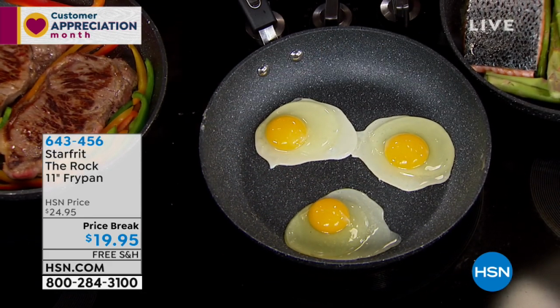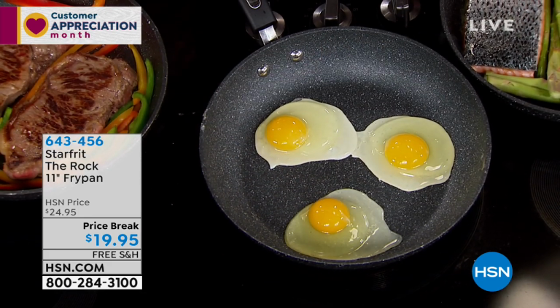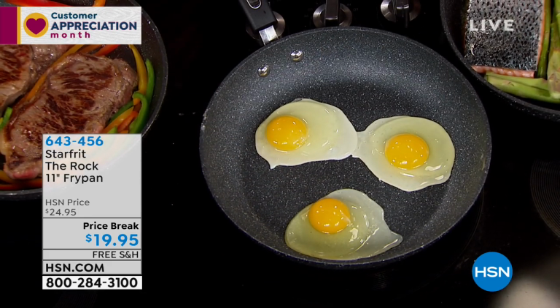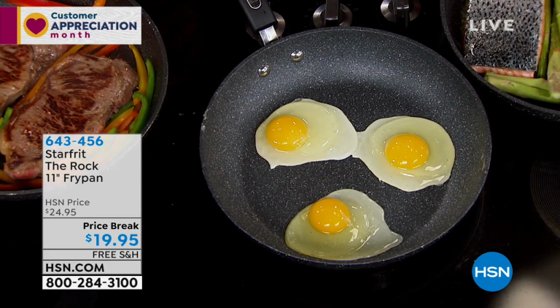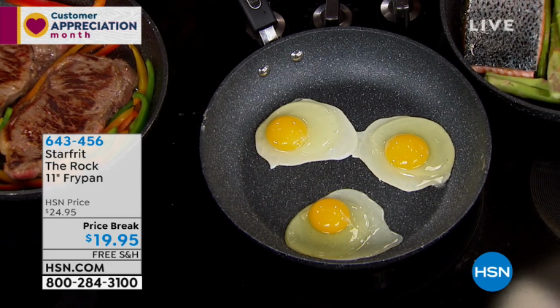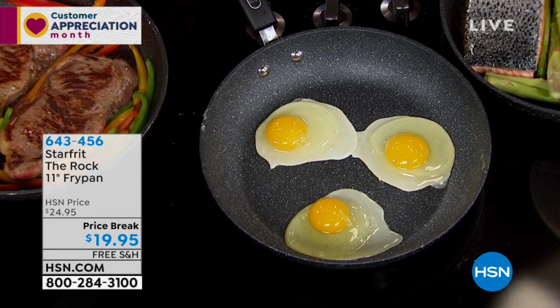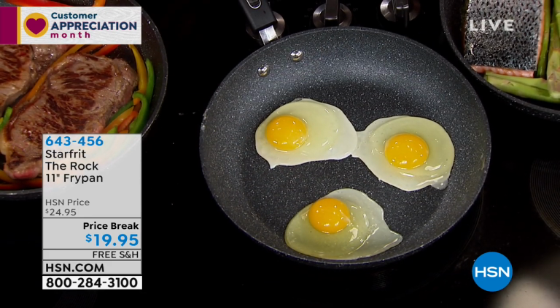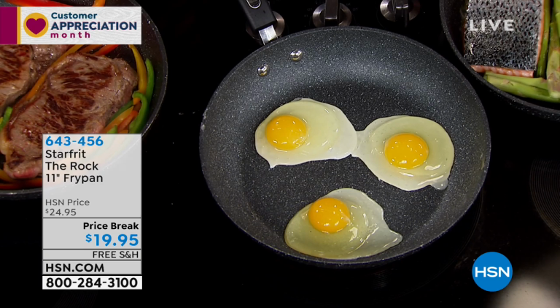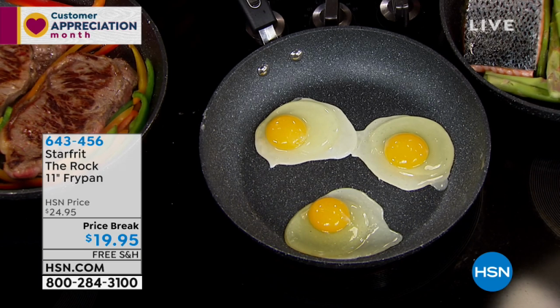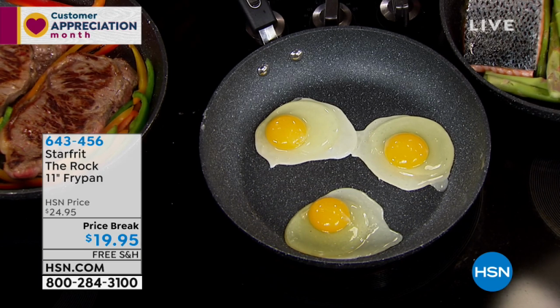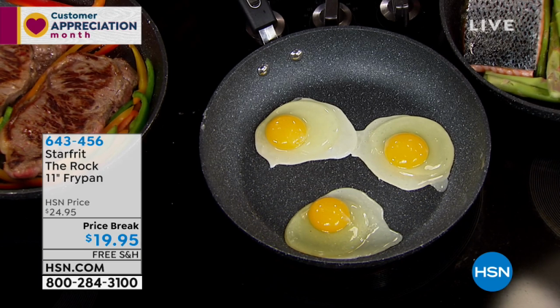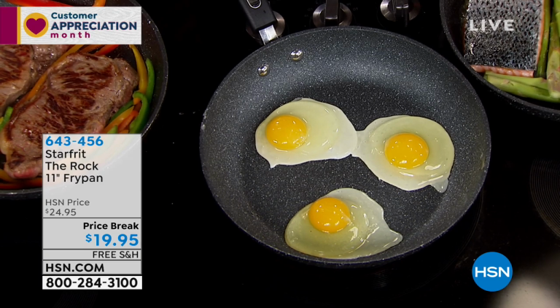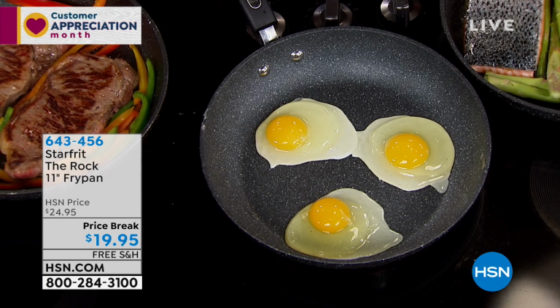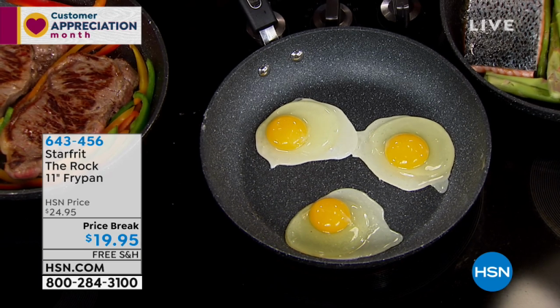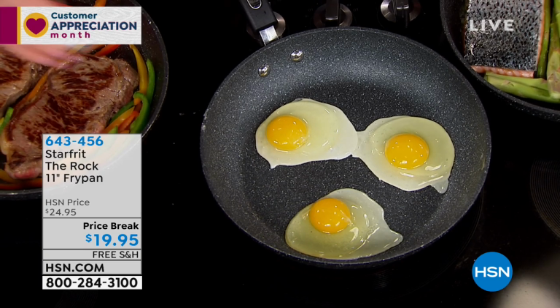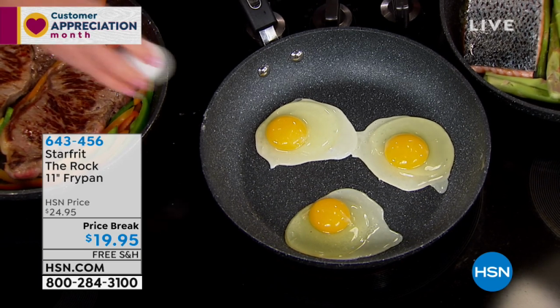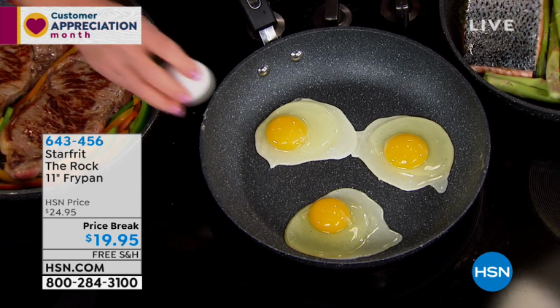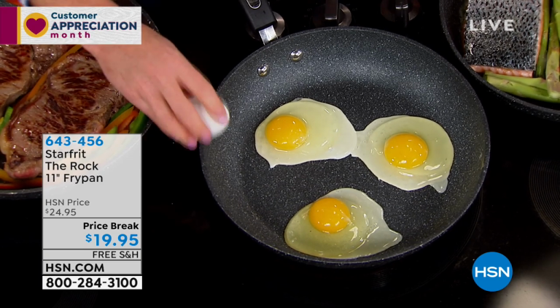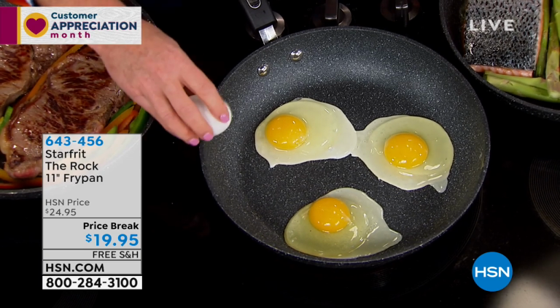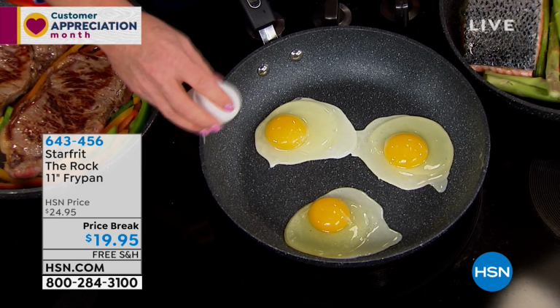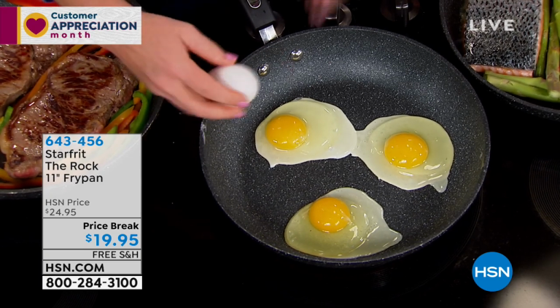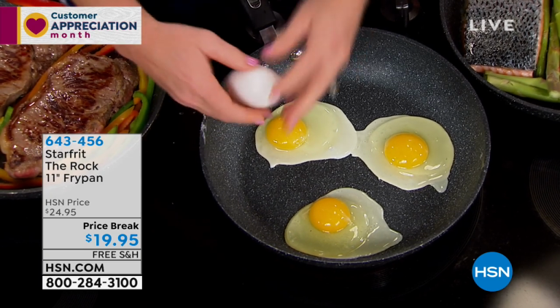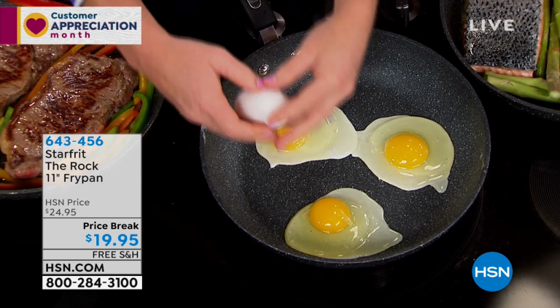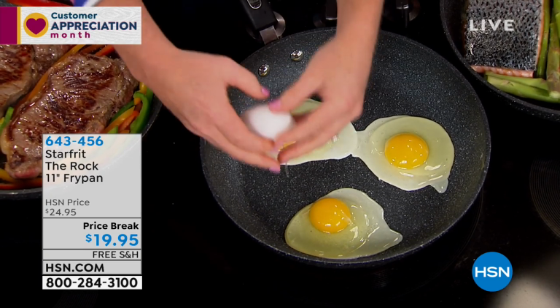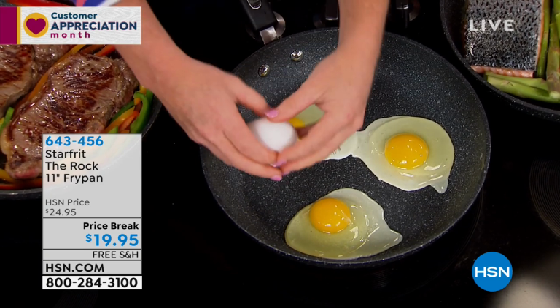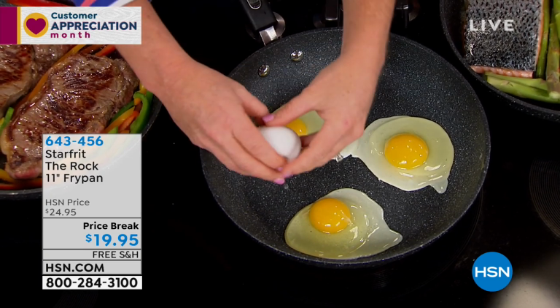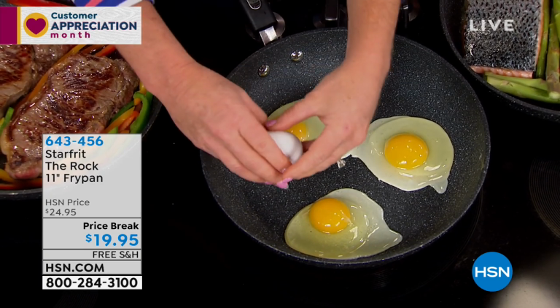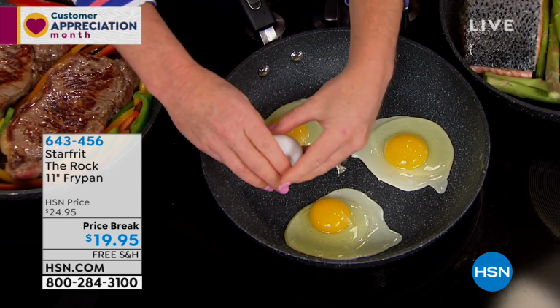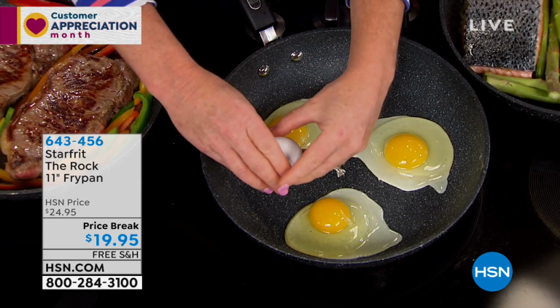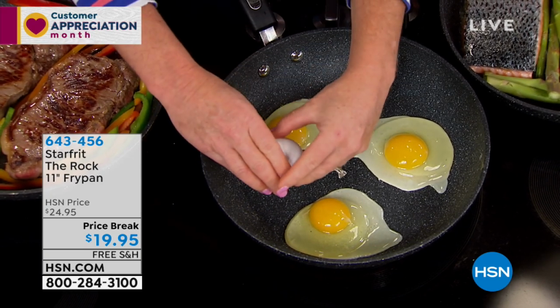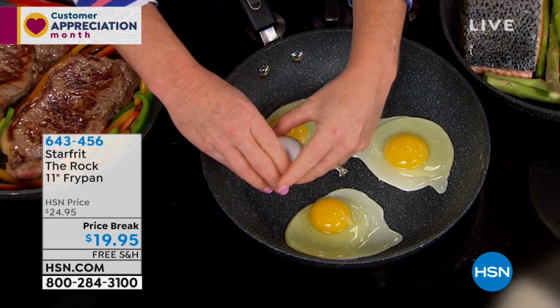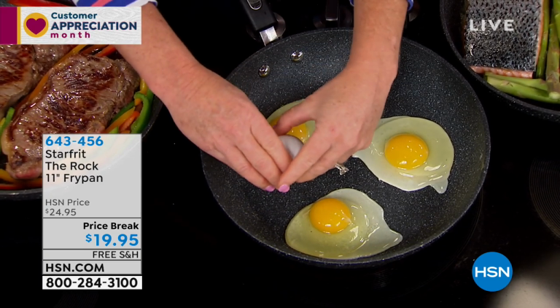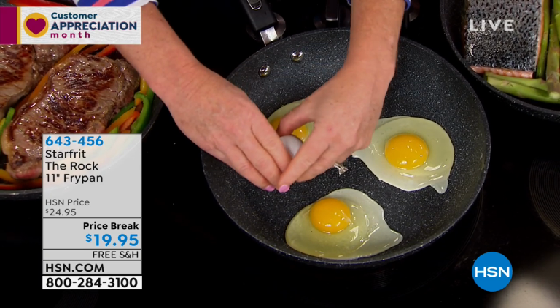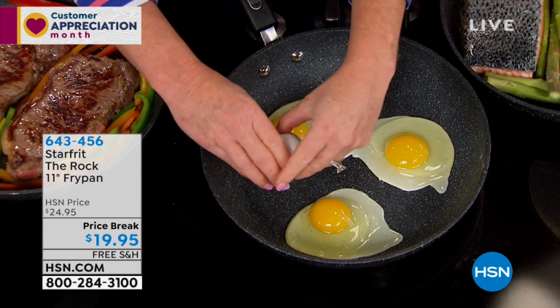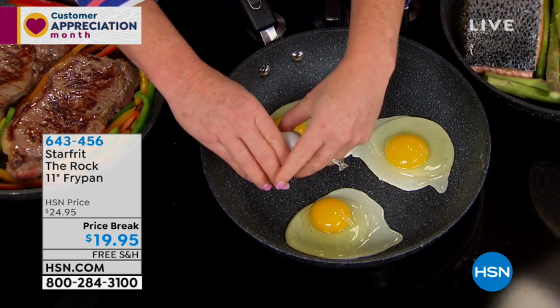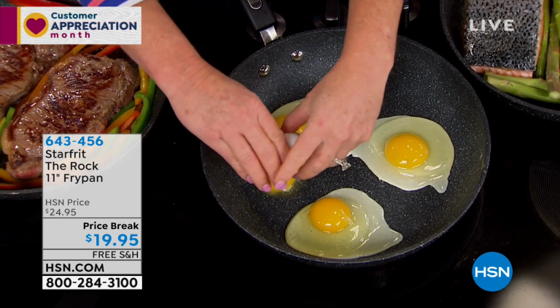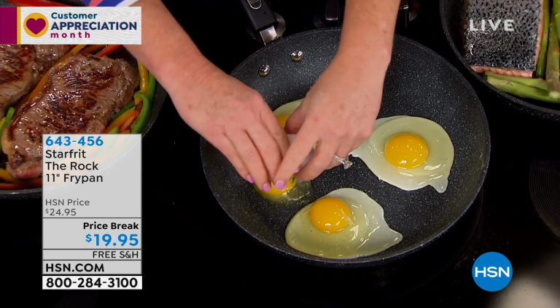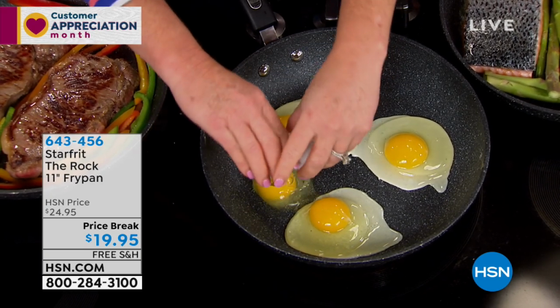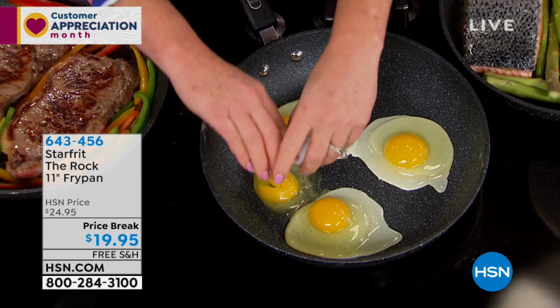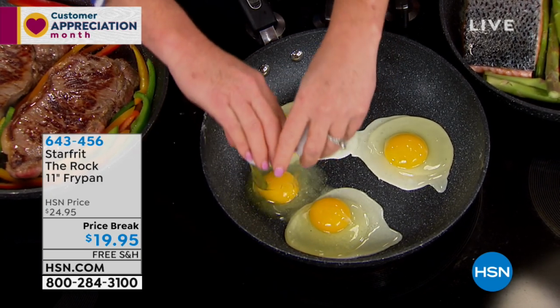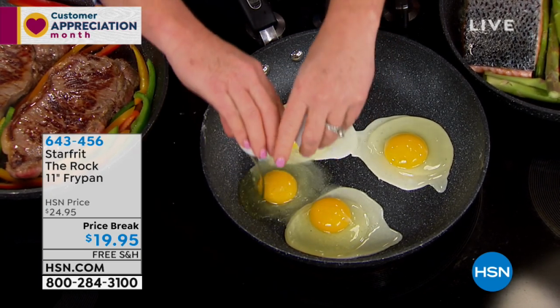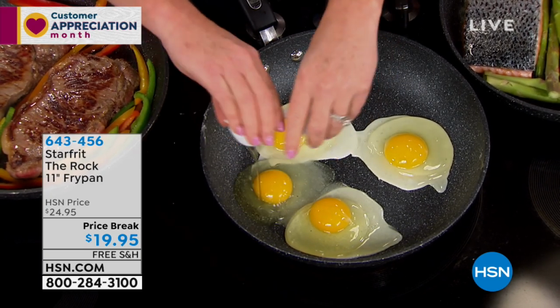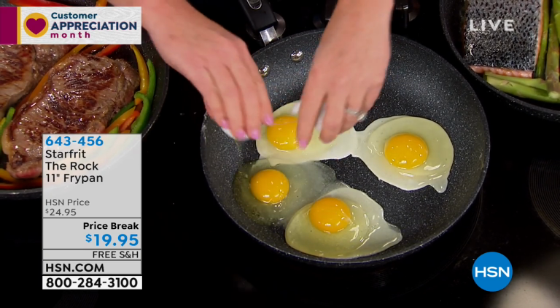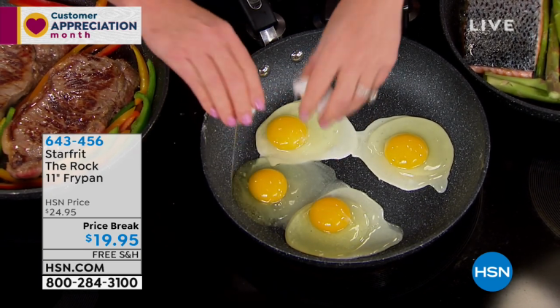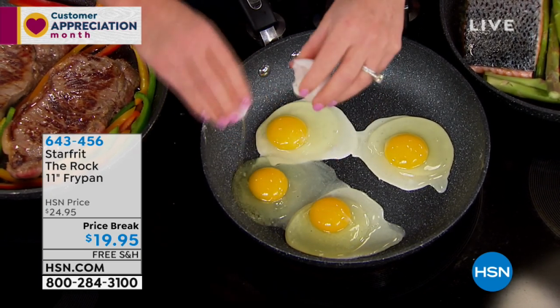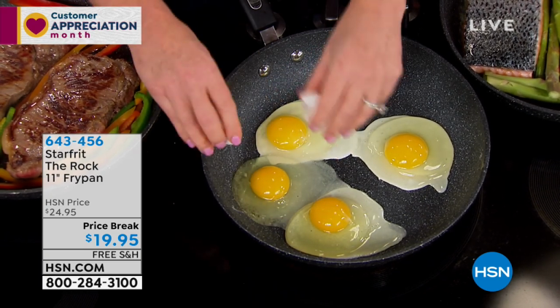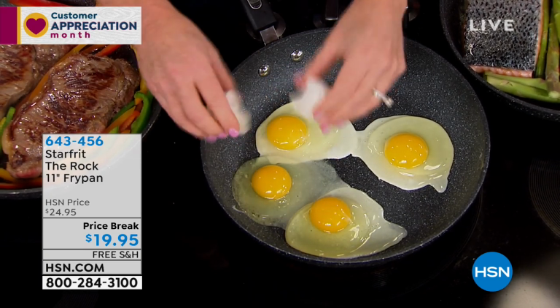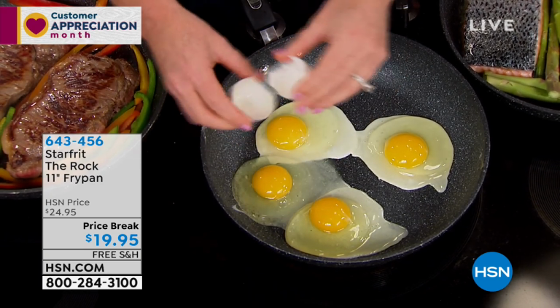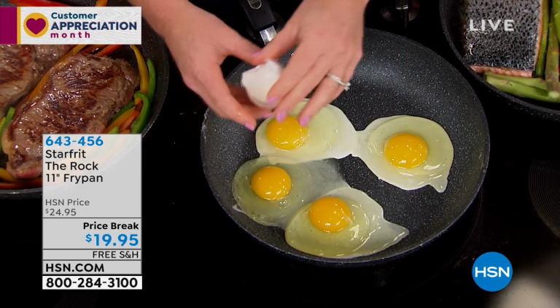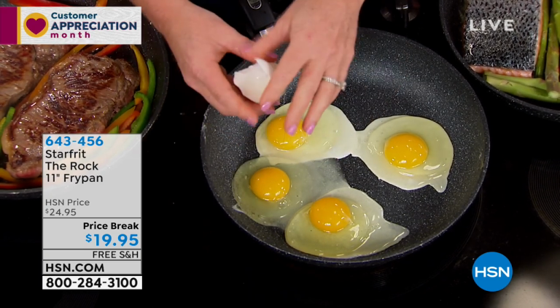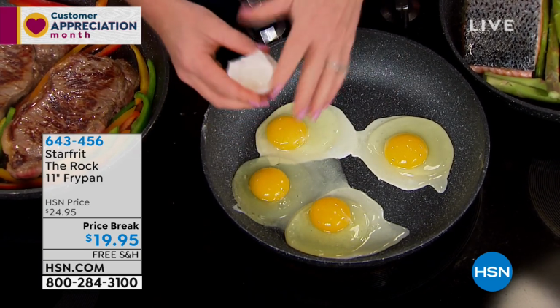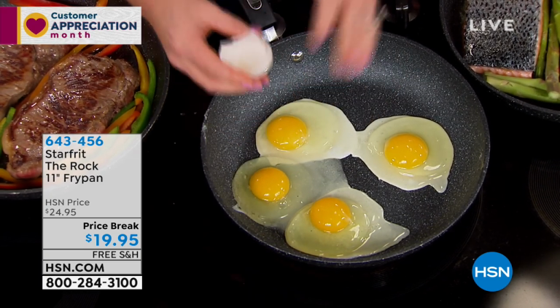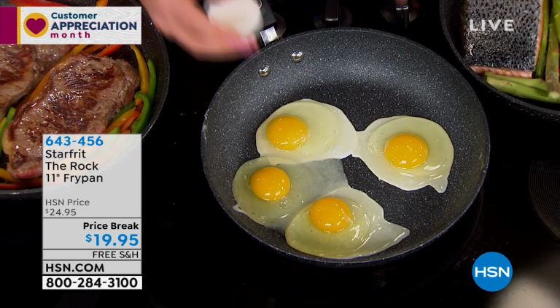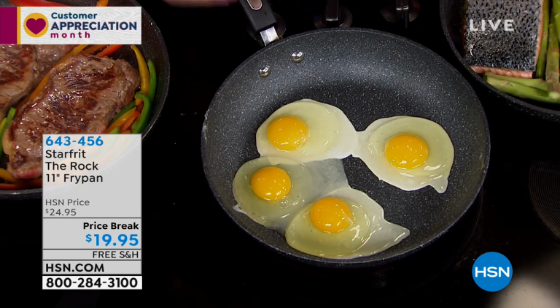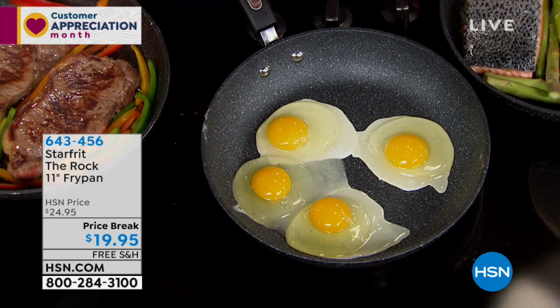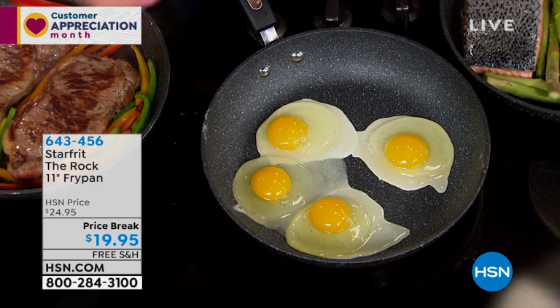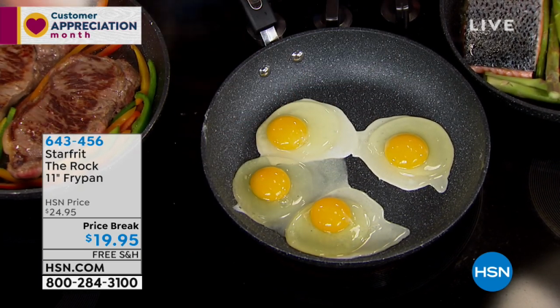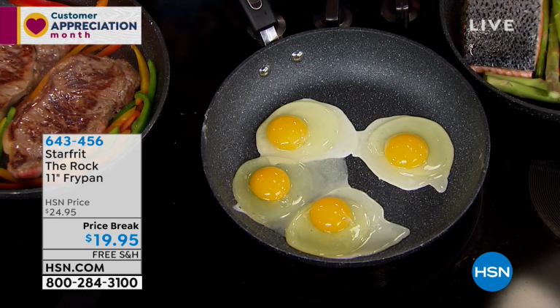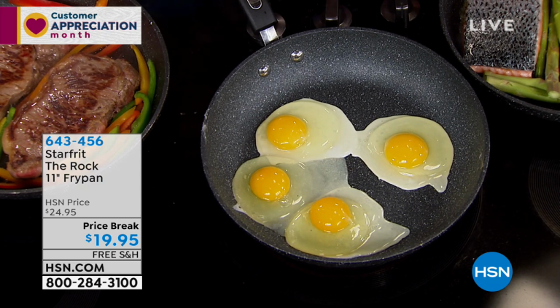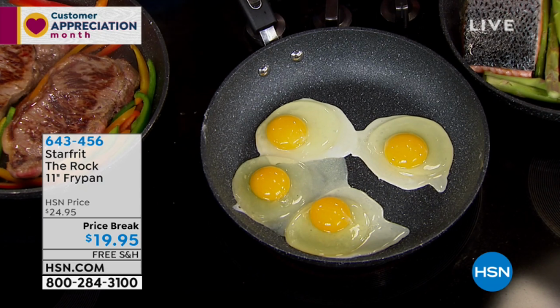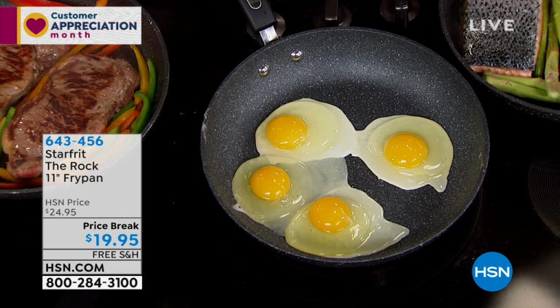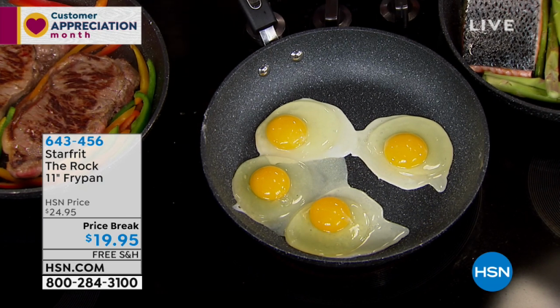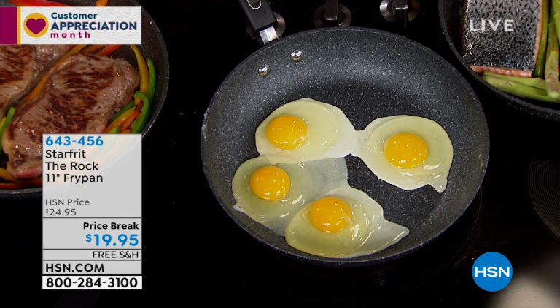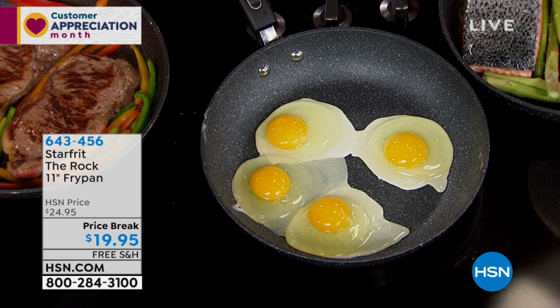There's nothing more discouraging than ruining an omelet, or having the fish stick all over so that when you try to get it off the pan, it doesn't work. This is one of those pans that you can do absolutely anything in.